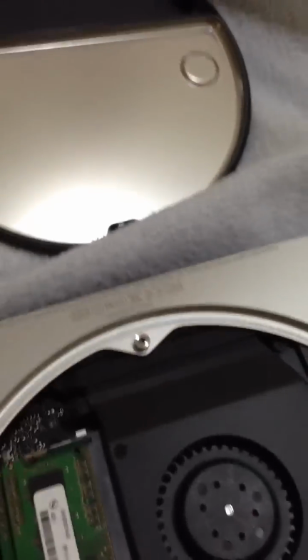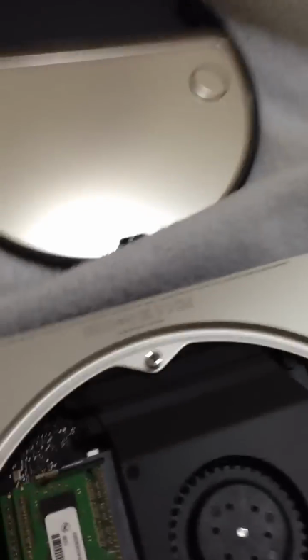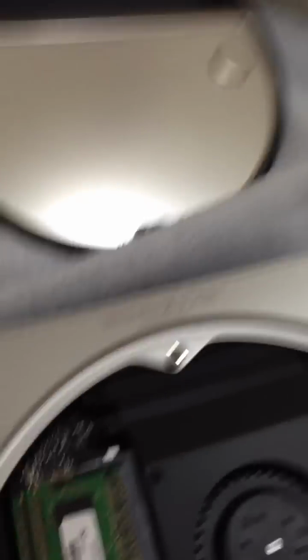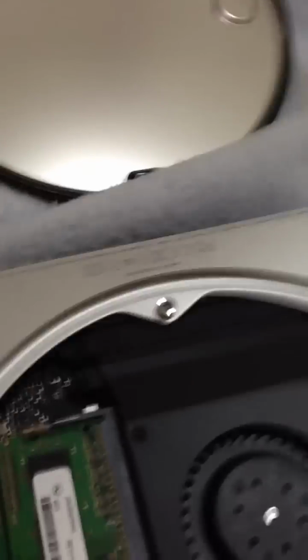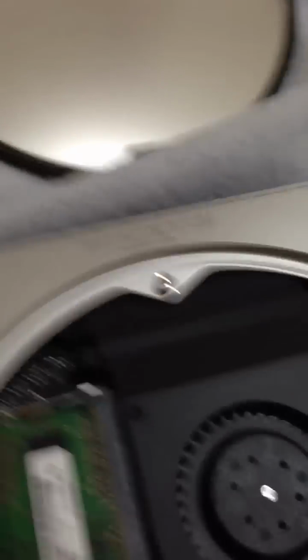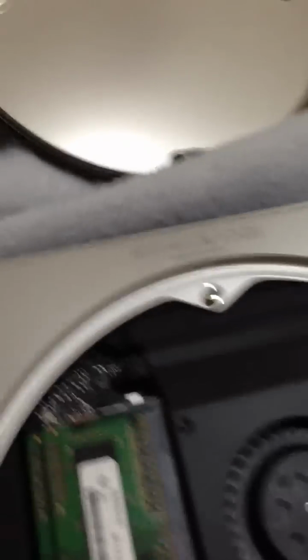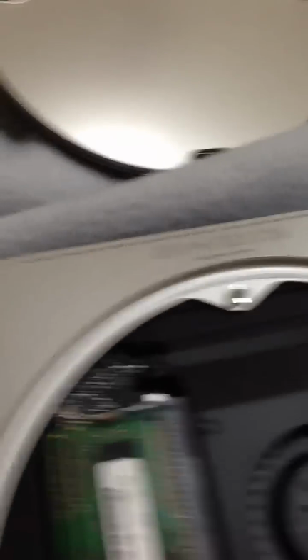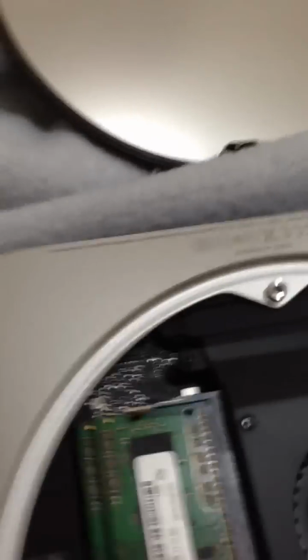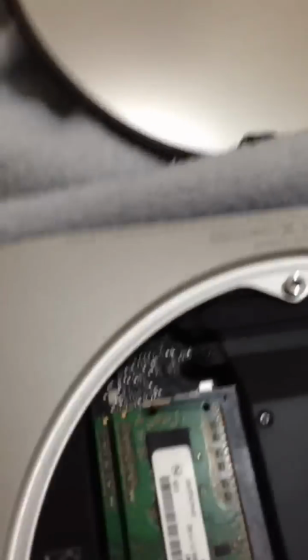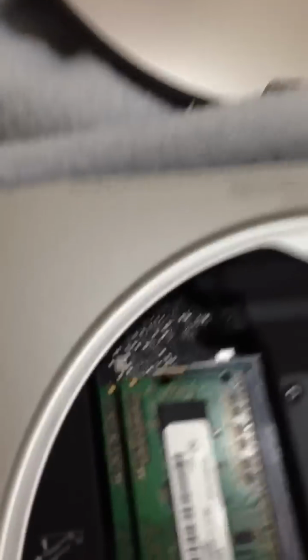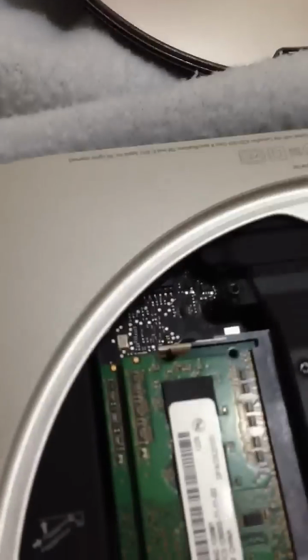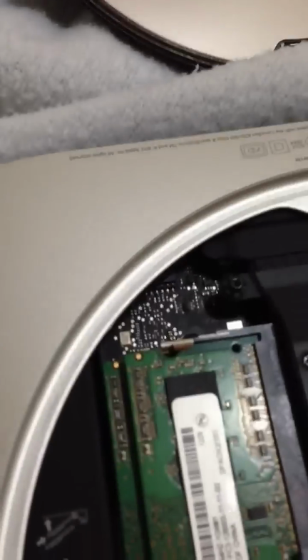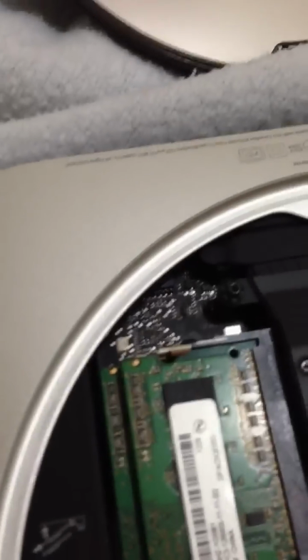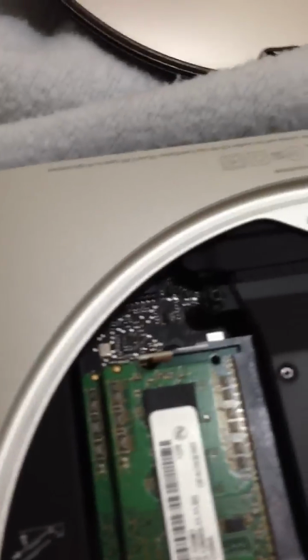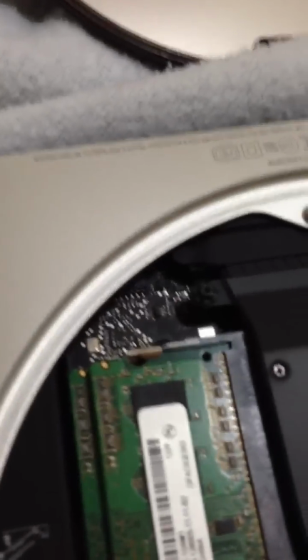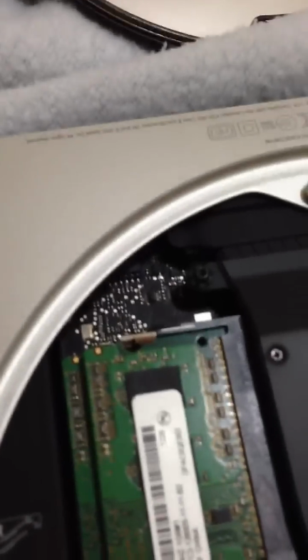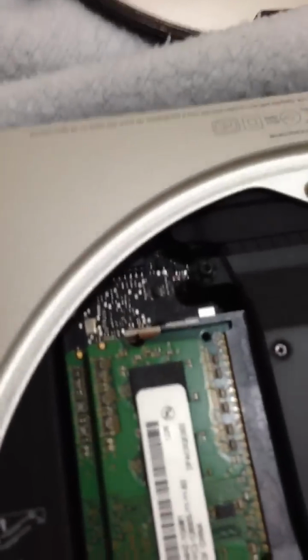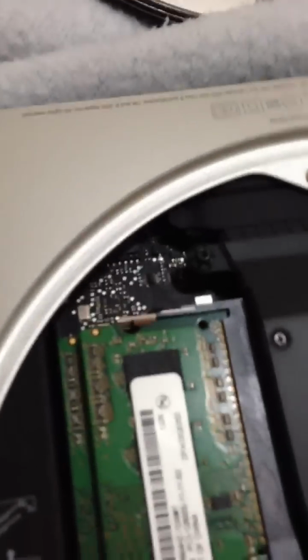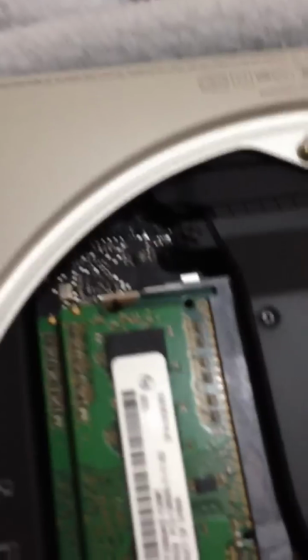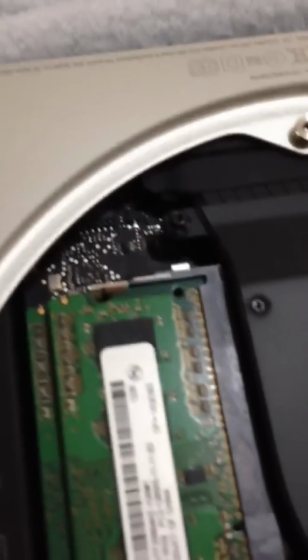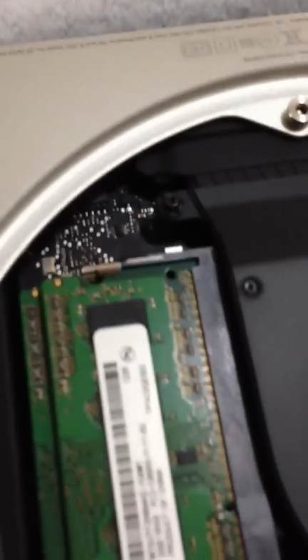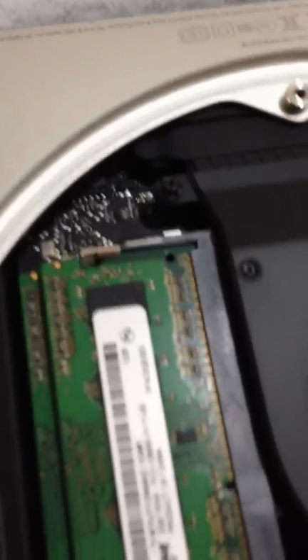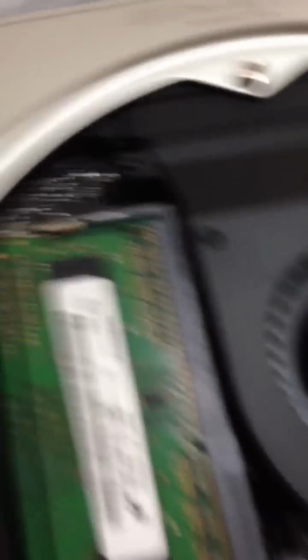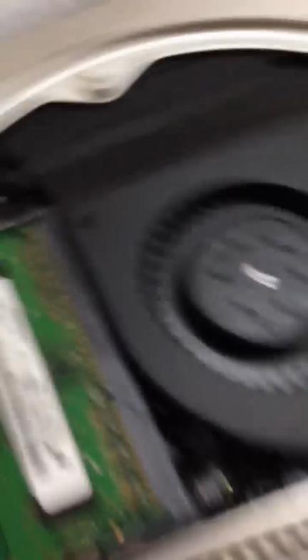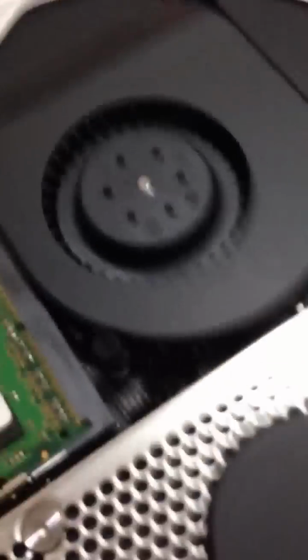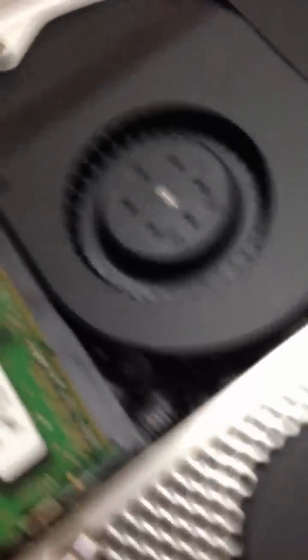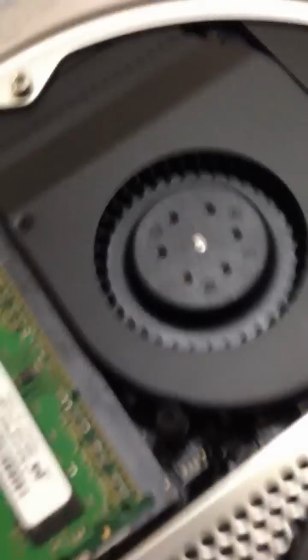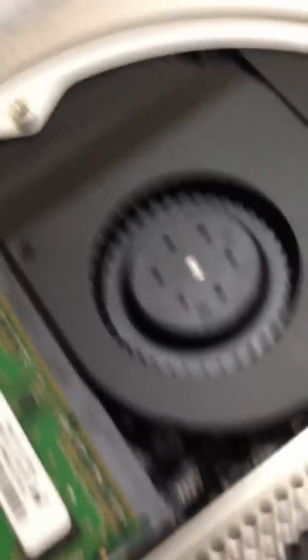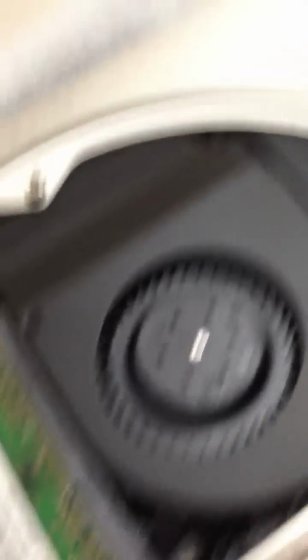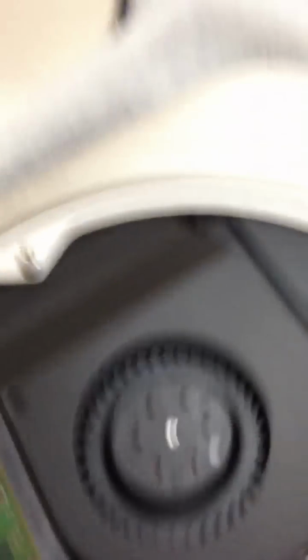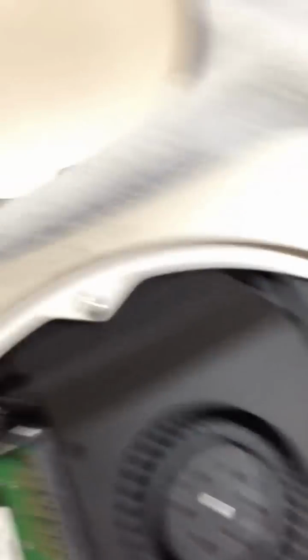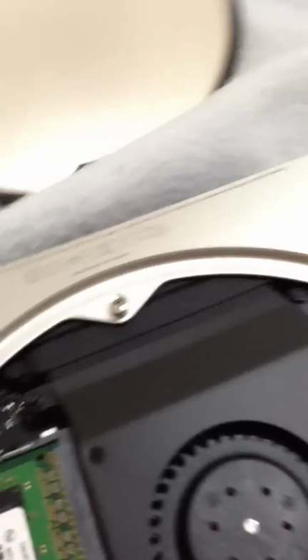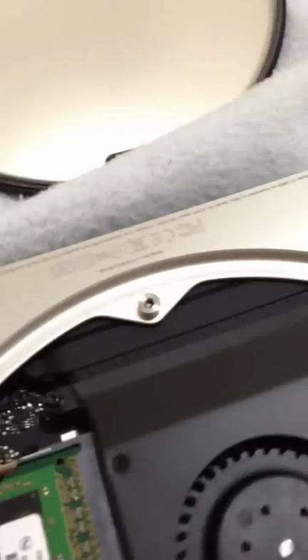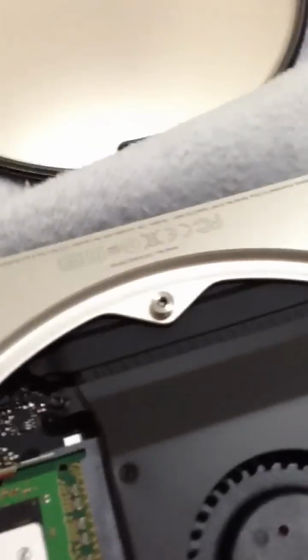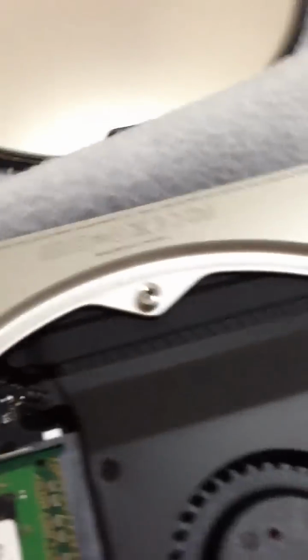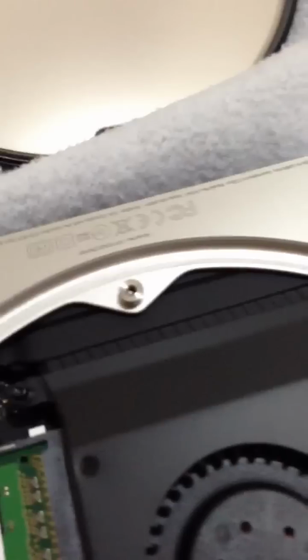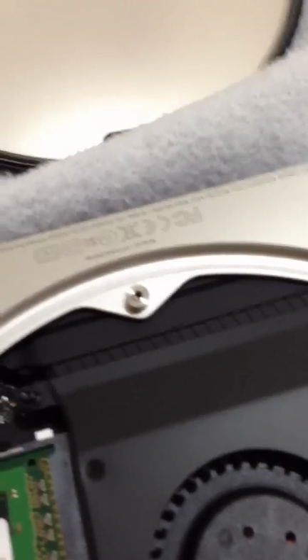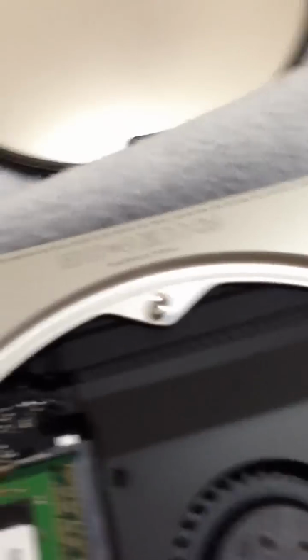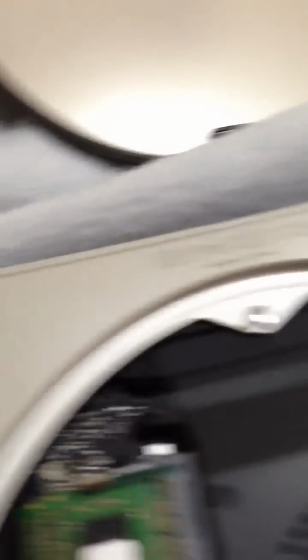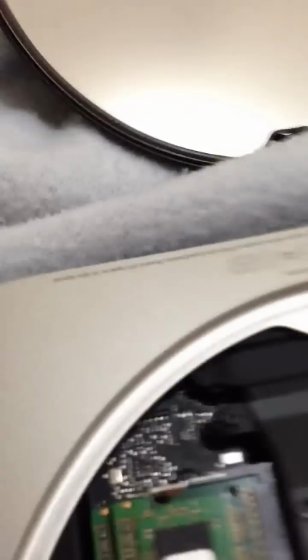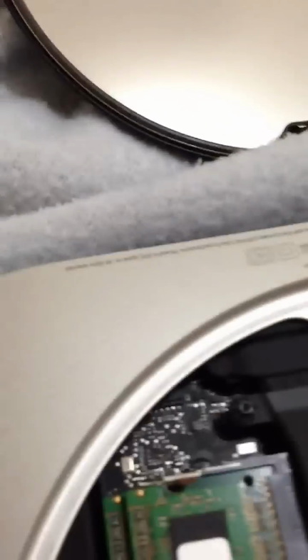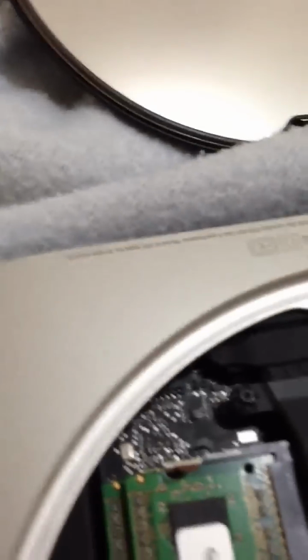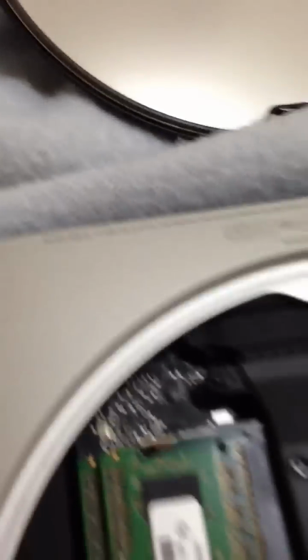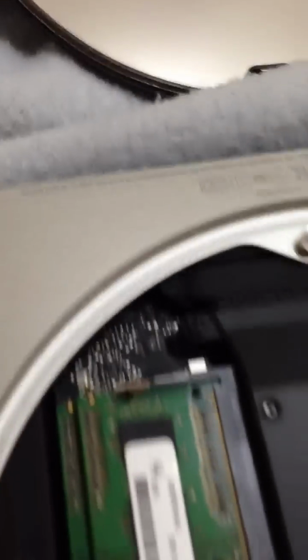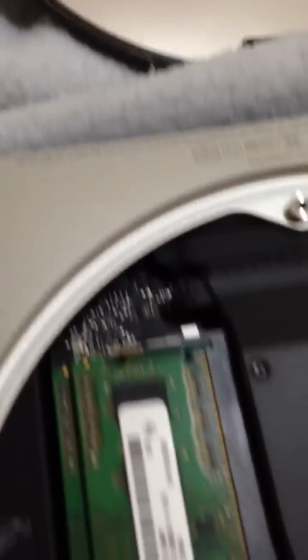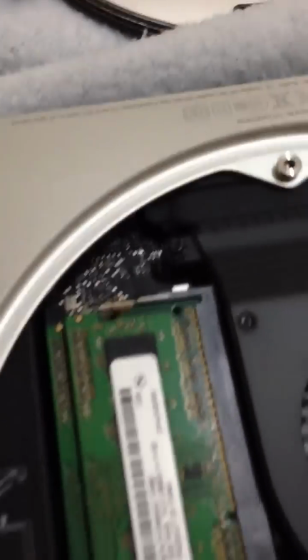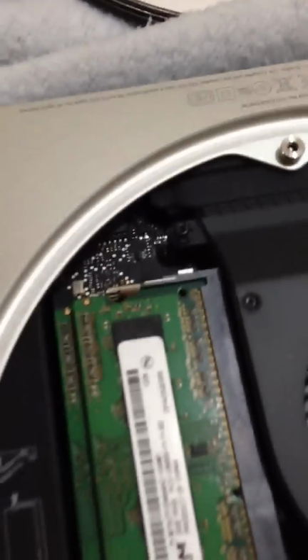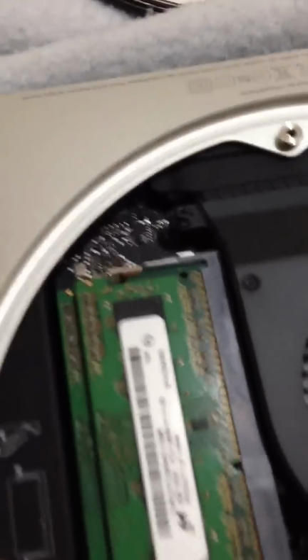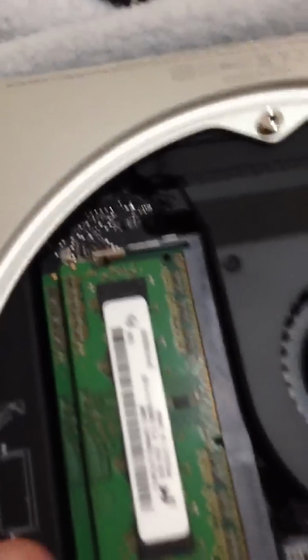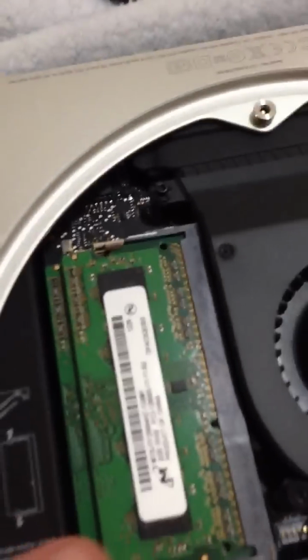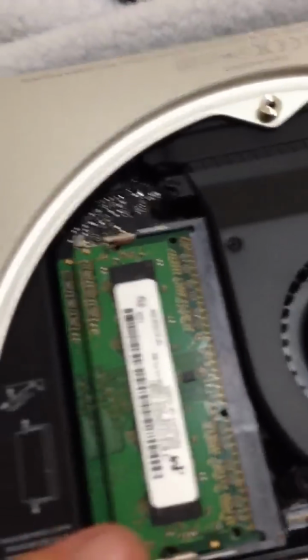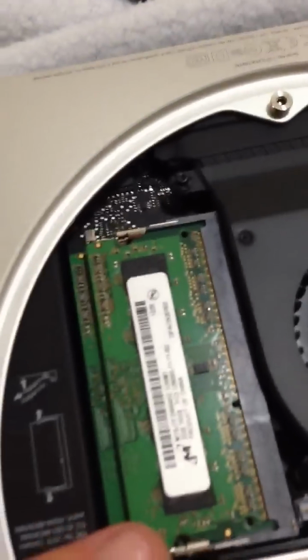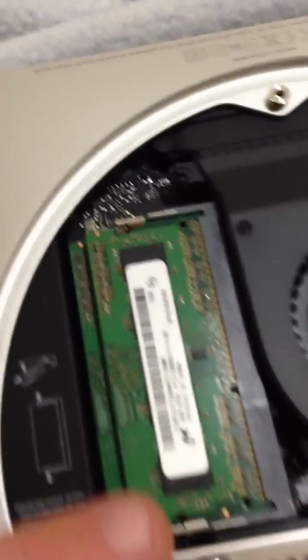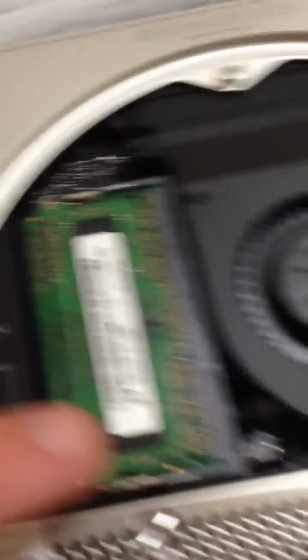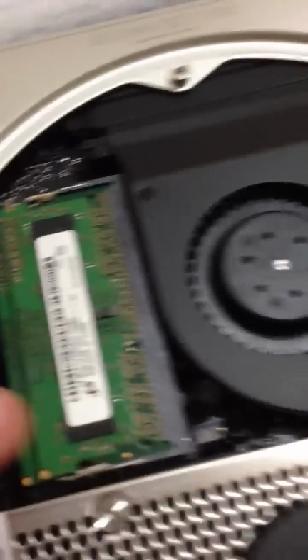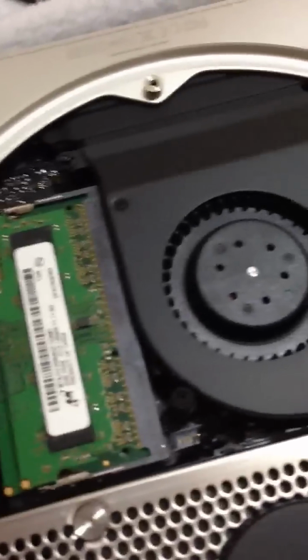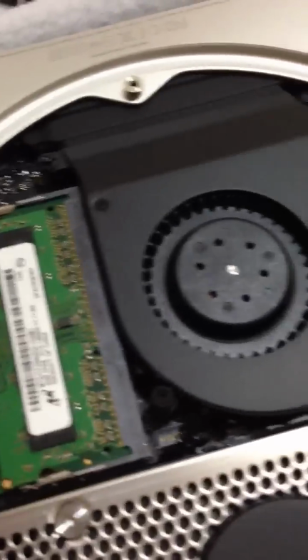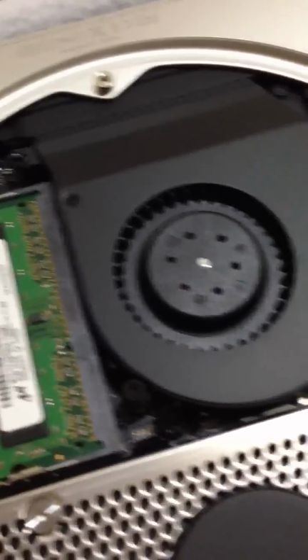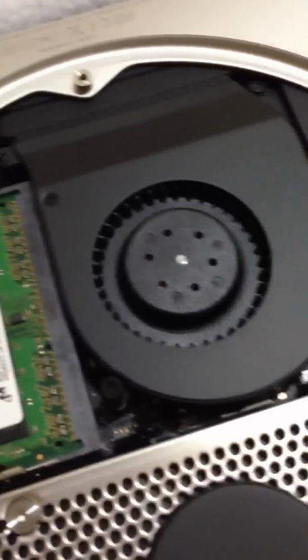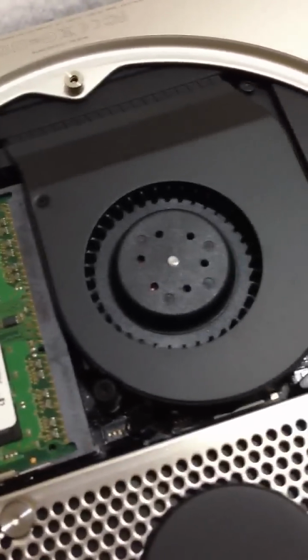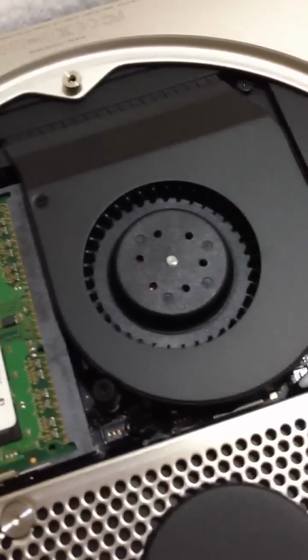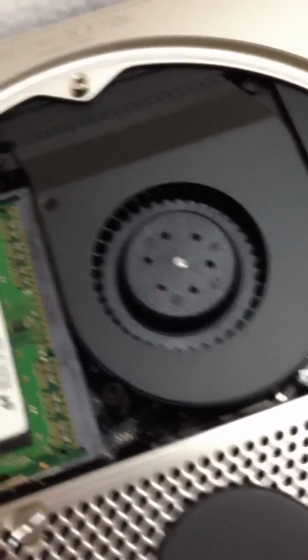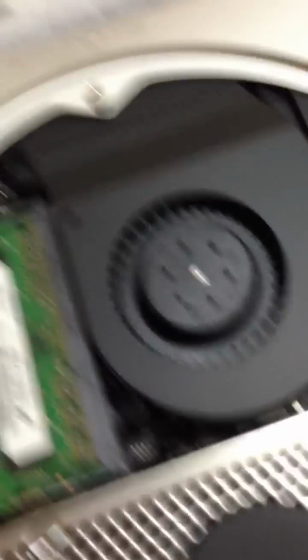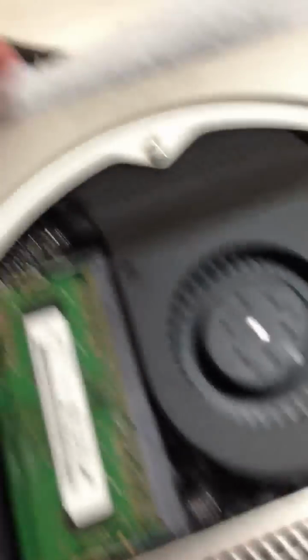And that's the inside of the Mac Mini there. There are the existing 4GB chips. So we'll go ahead and pull these out.